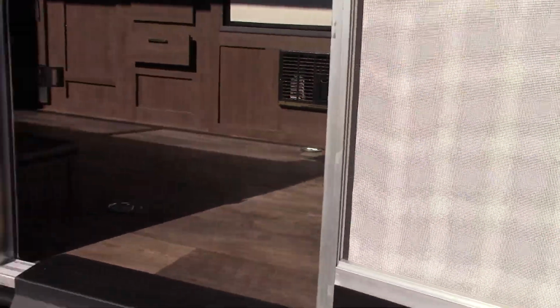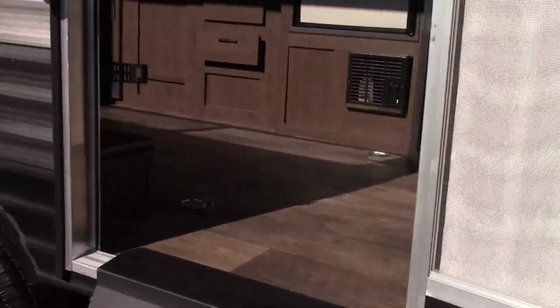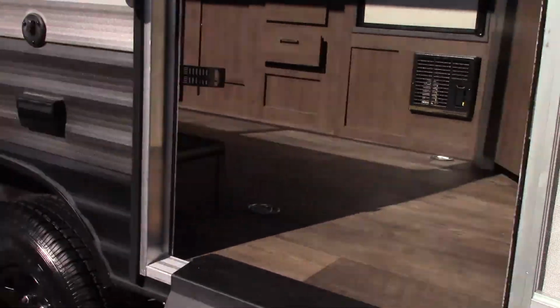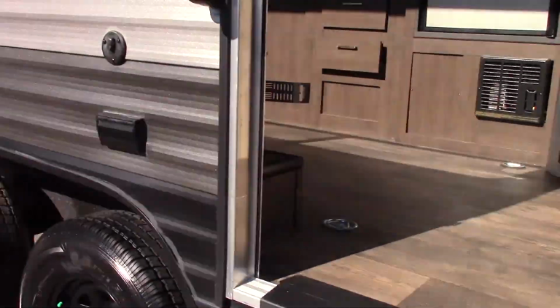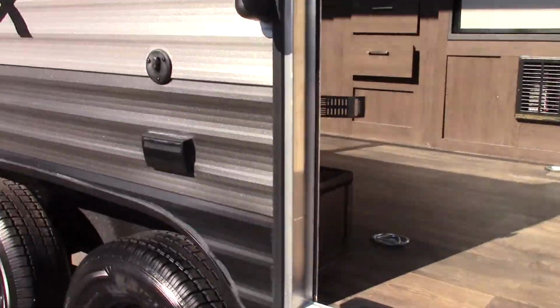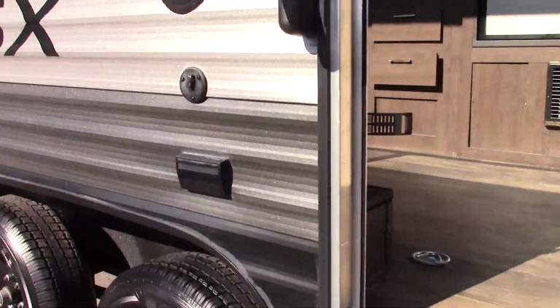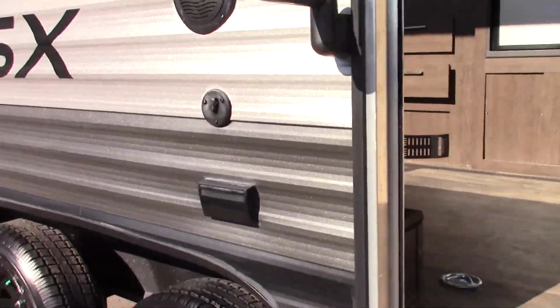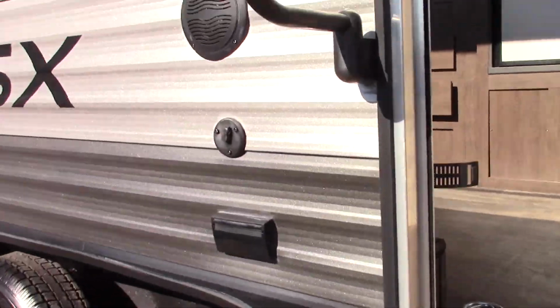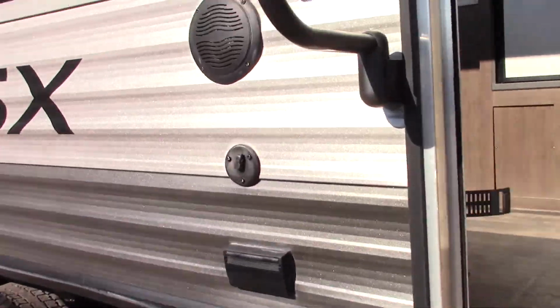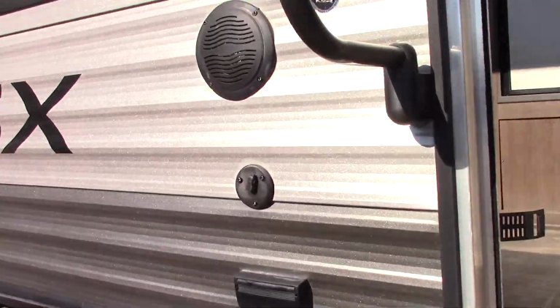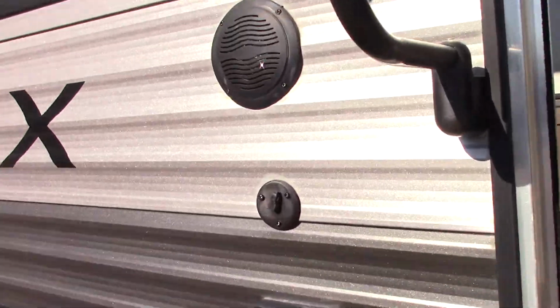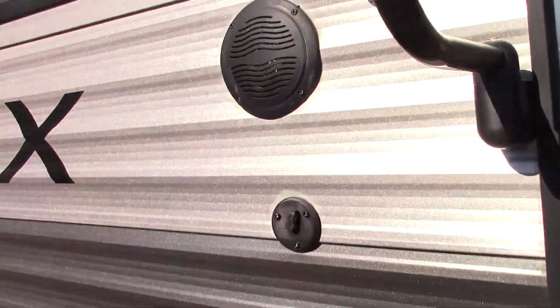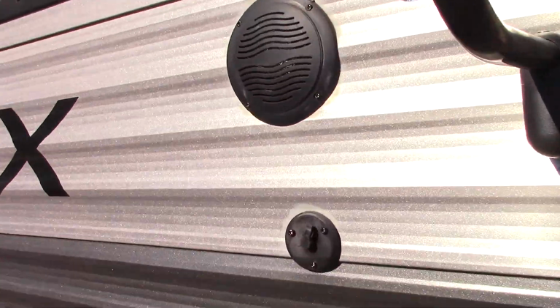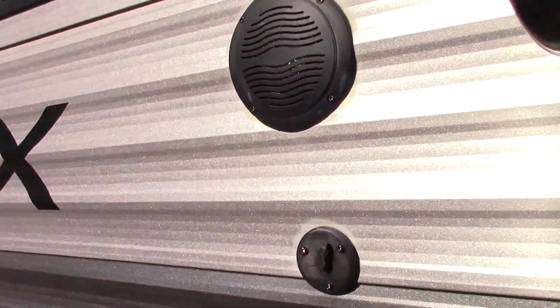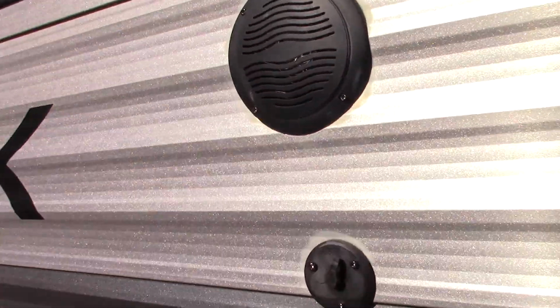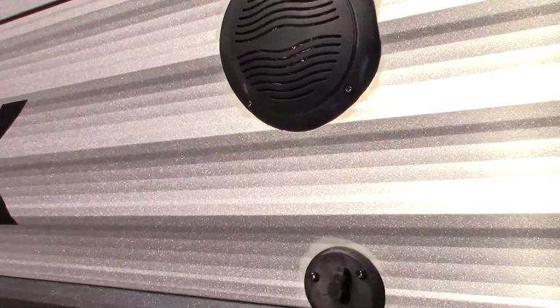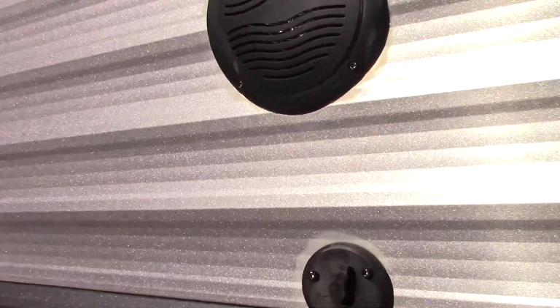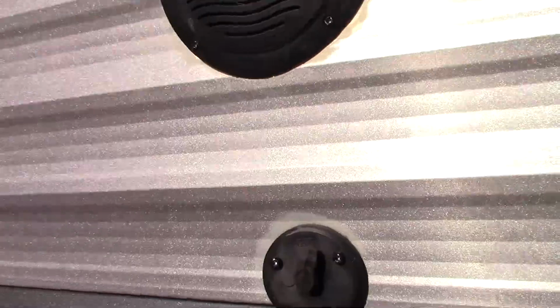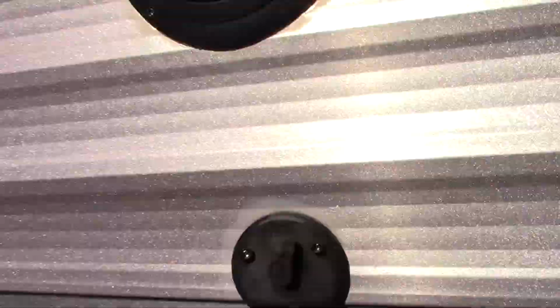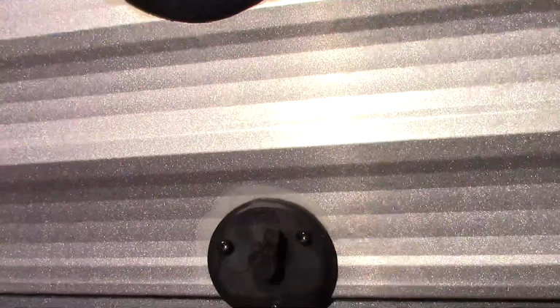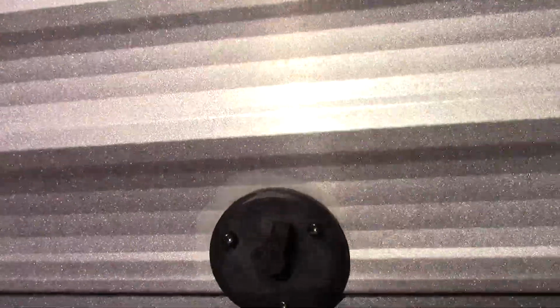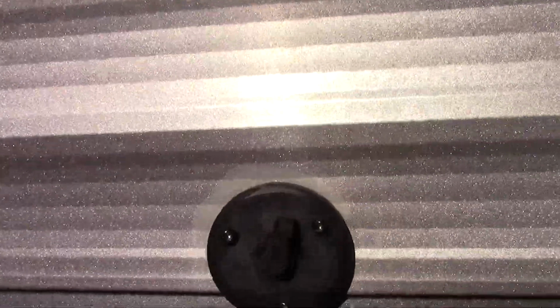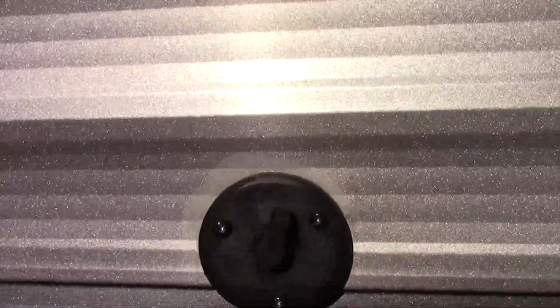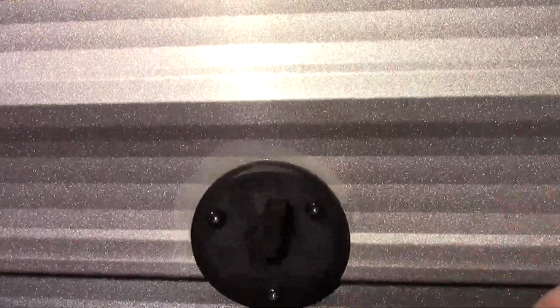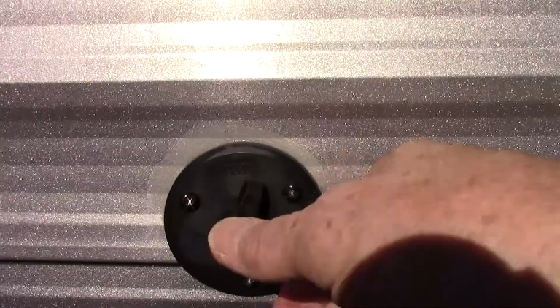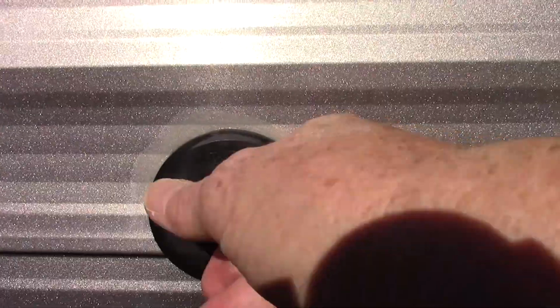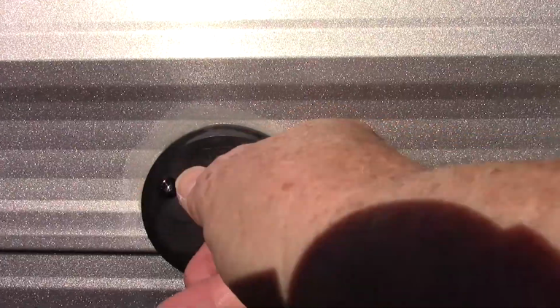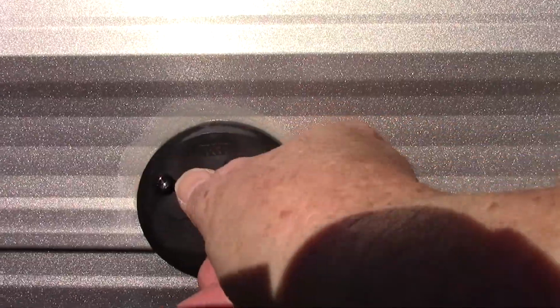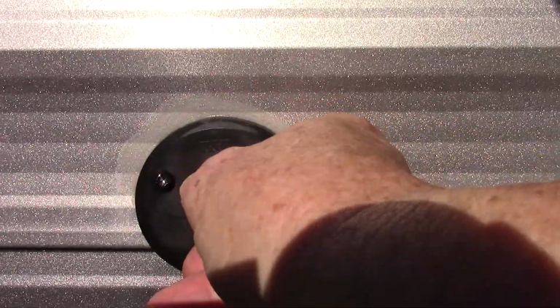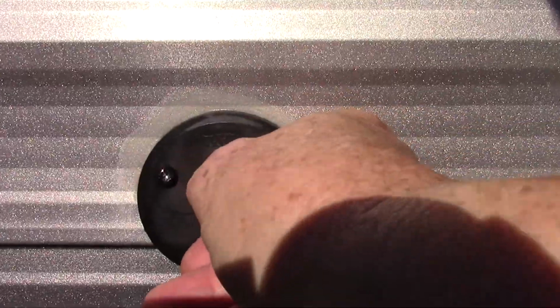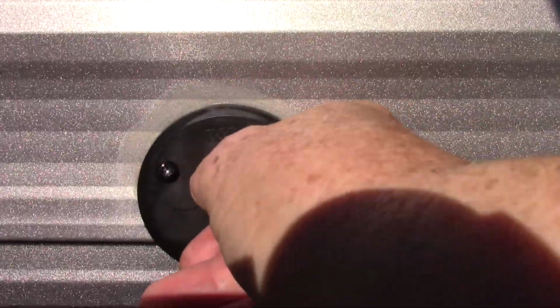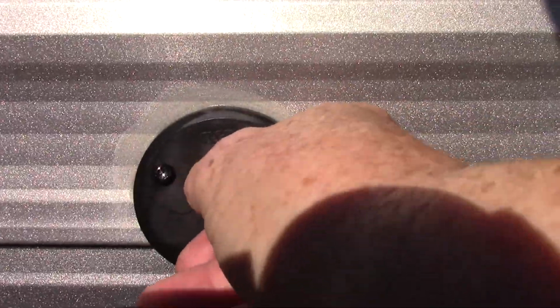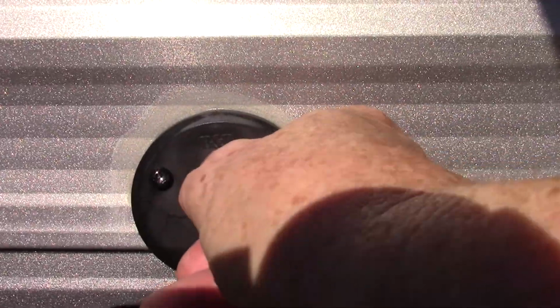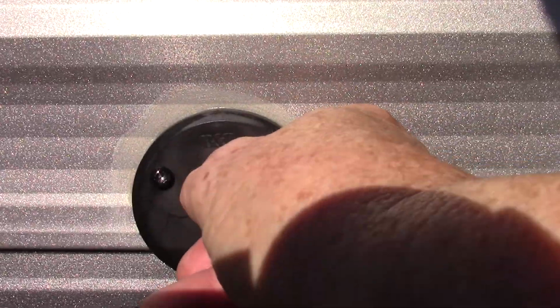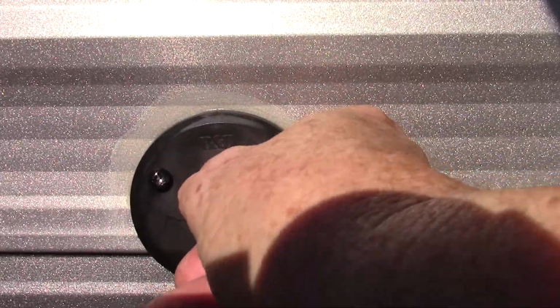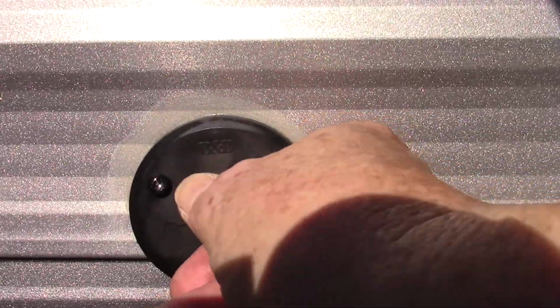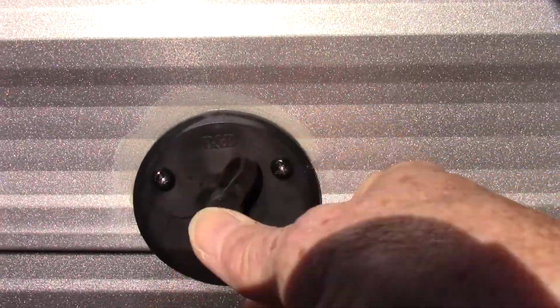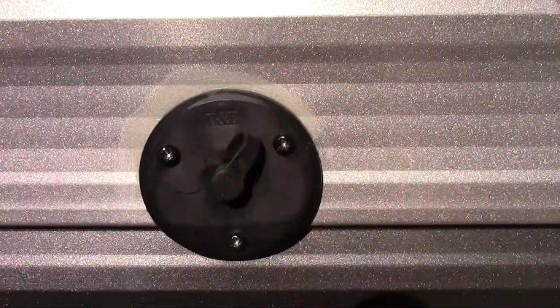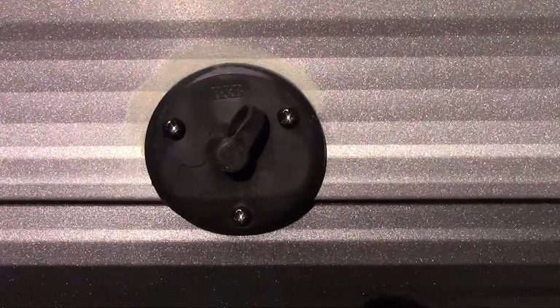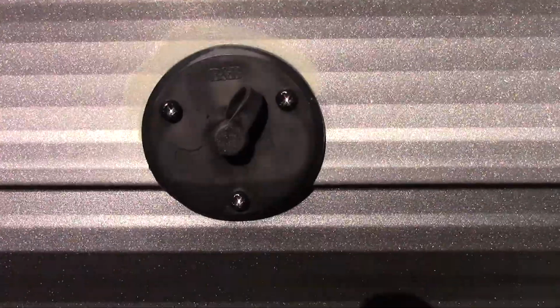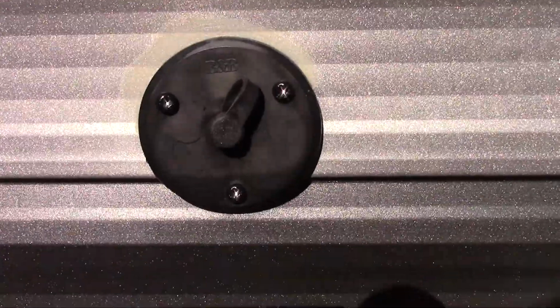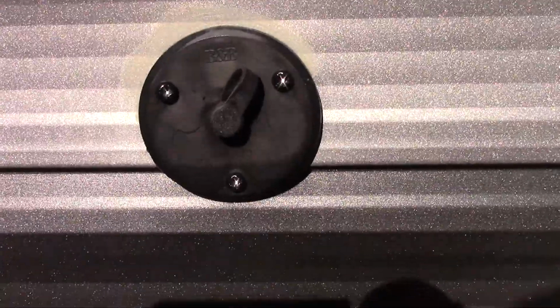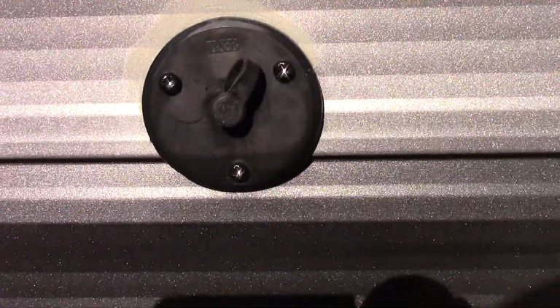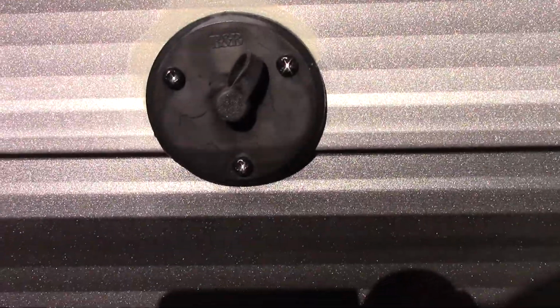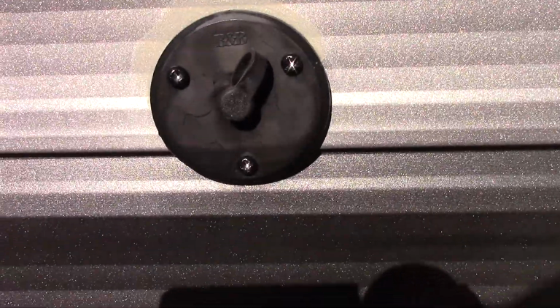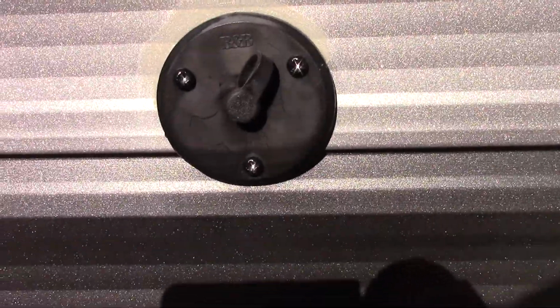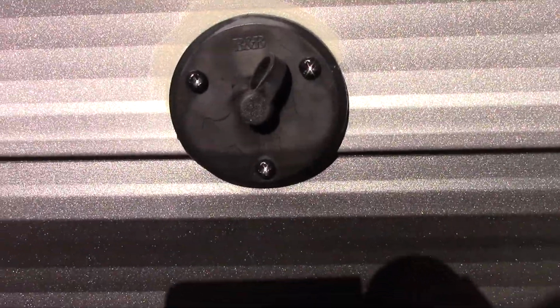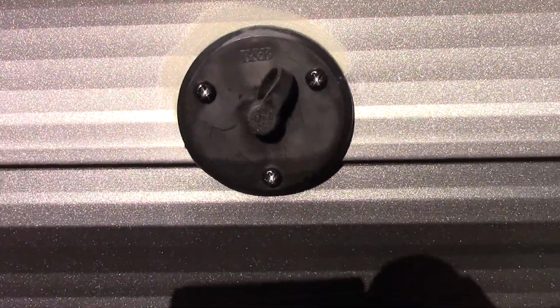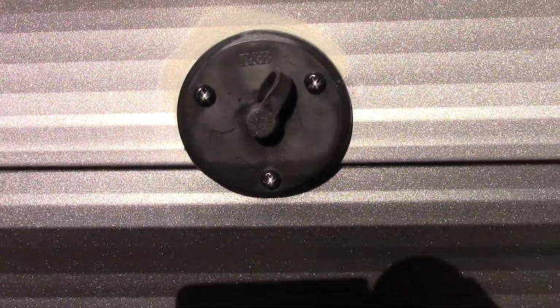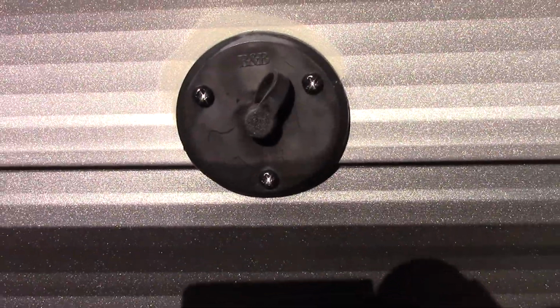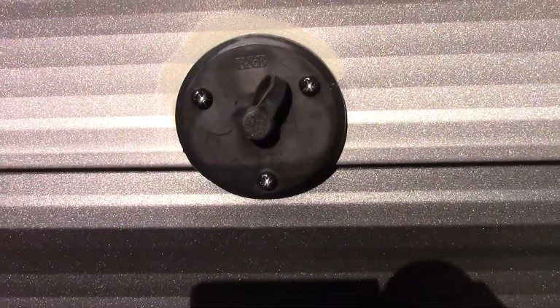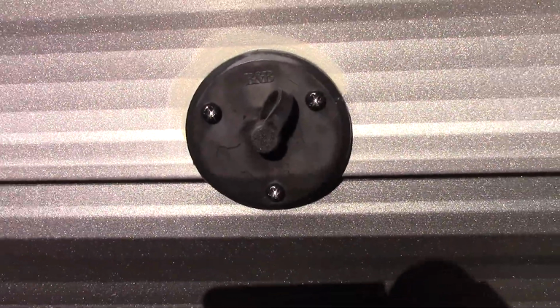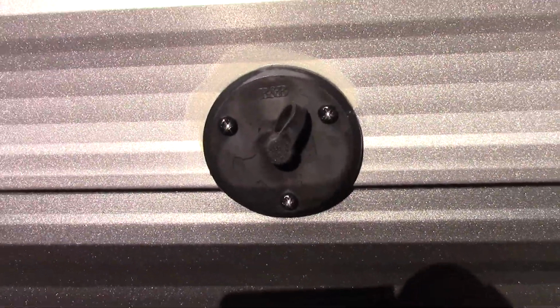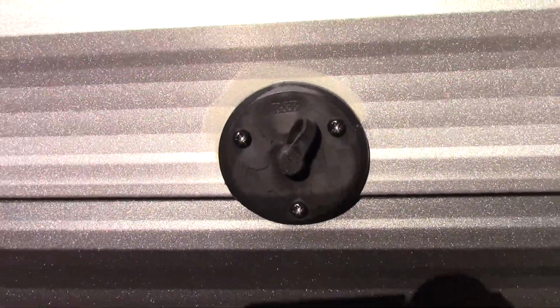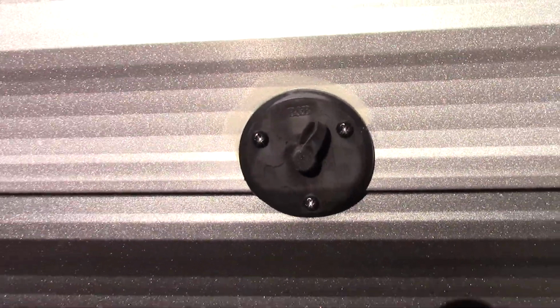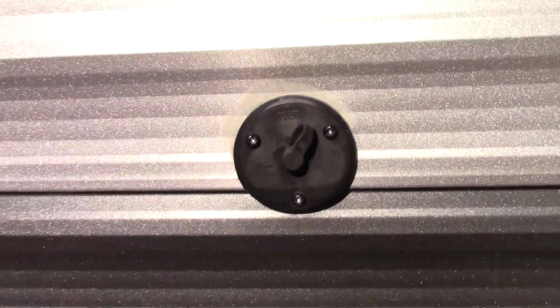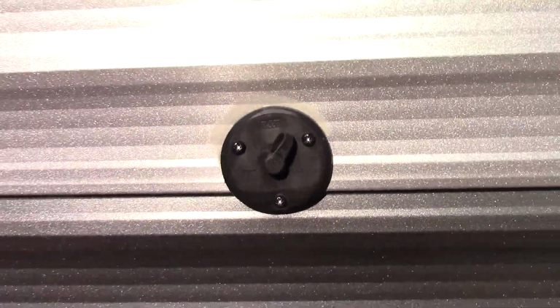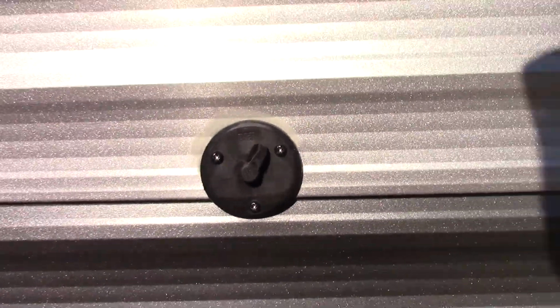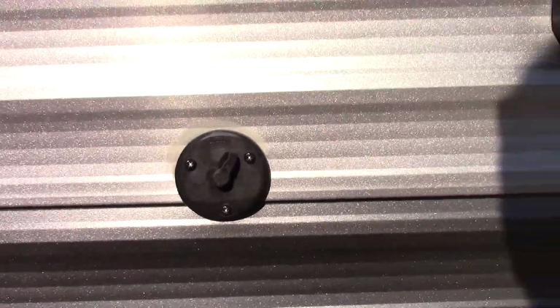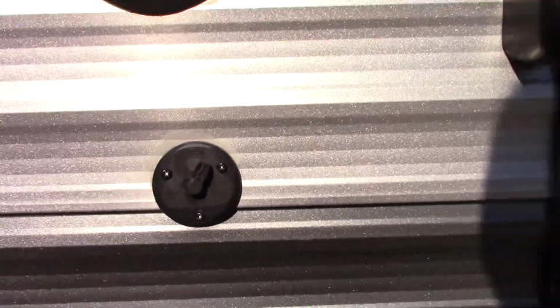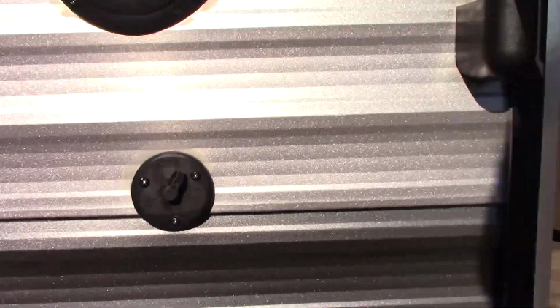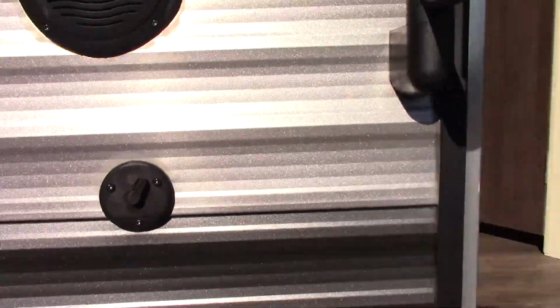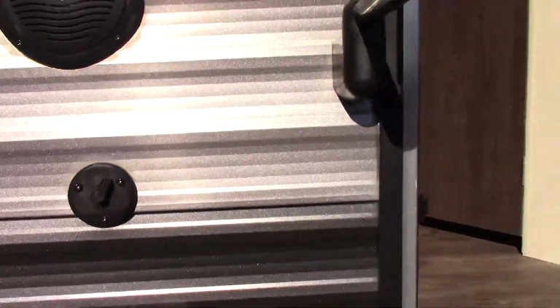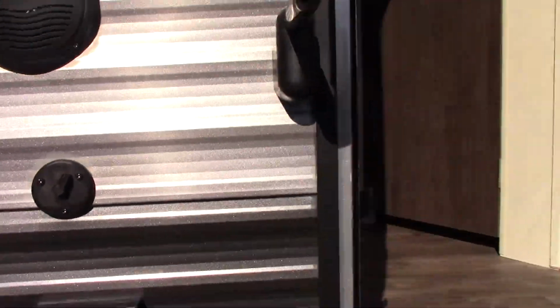This is an antenna output from the TV antenna, and this is power, so you can set a TV out here if you choose to.